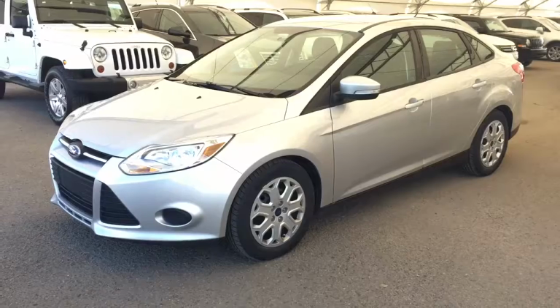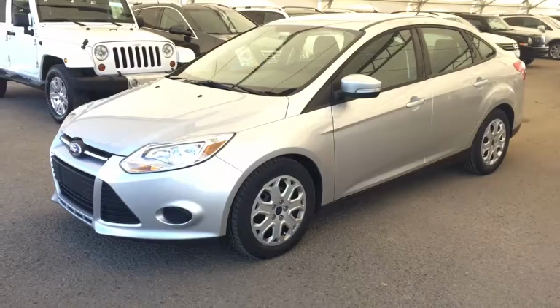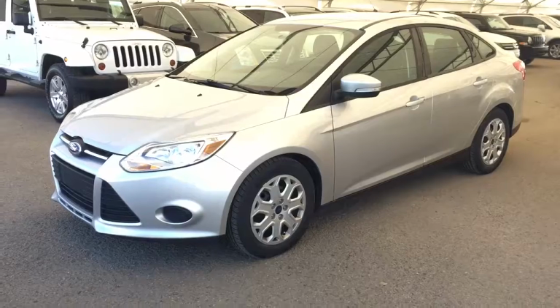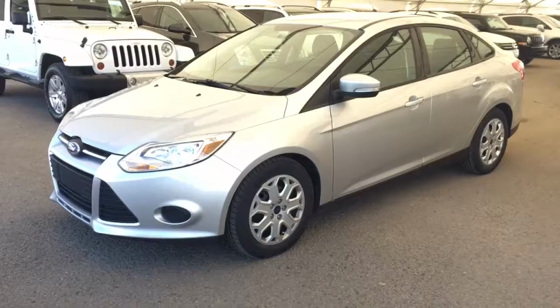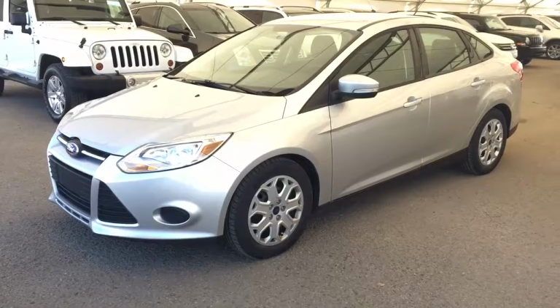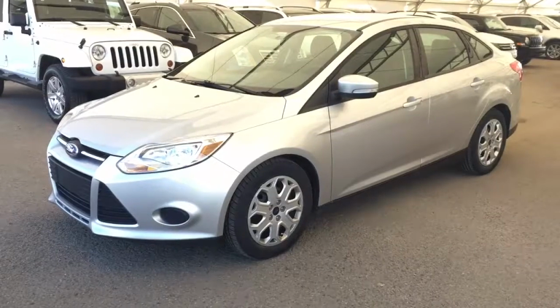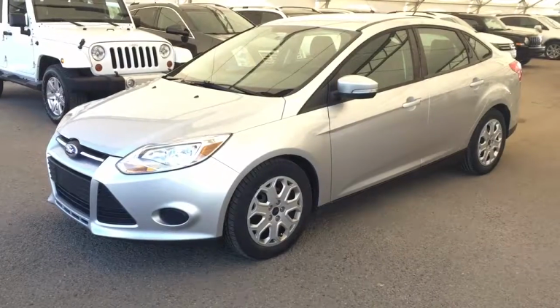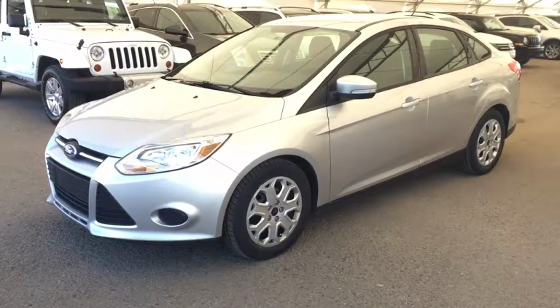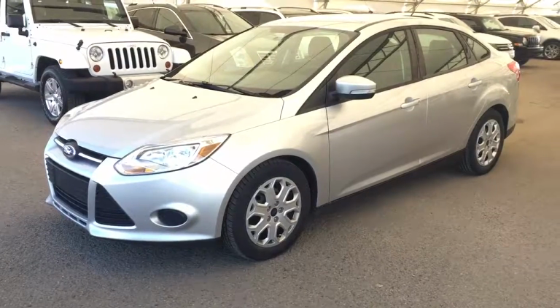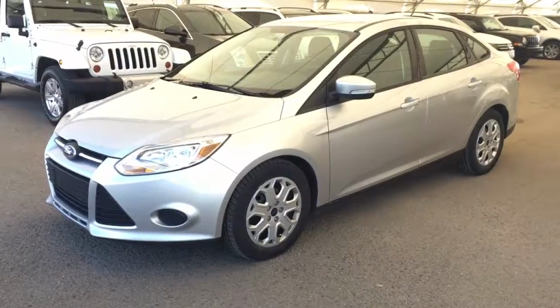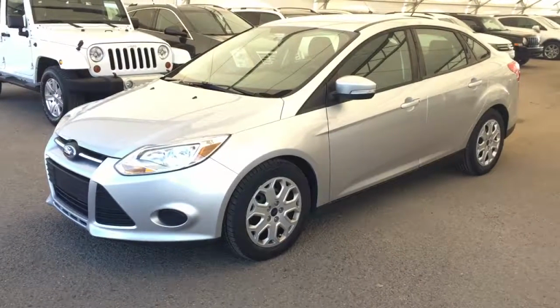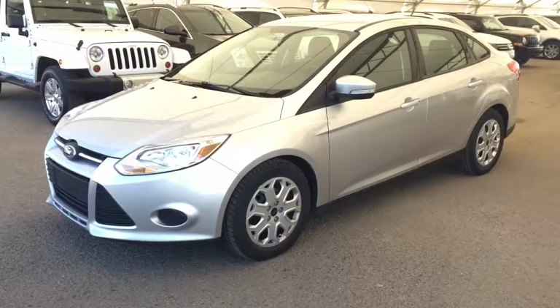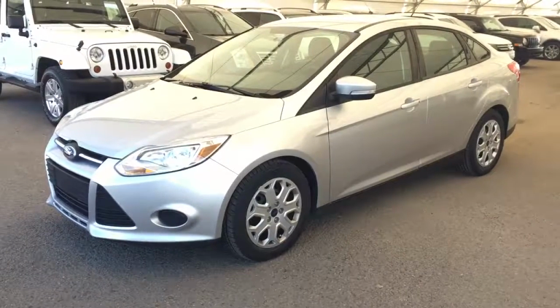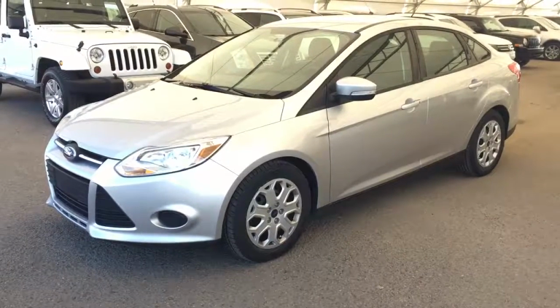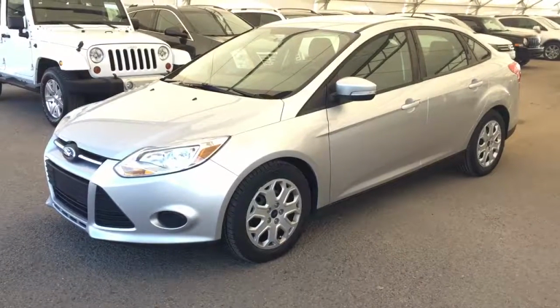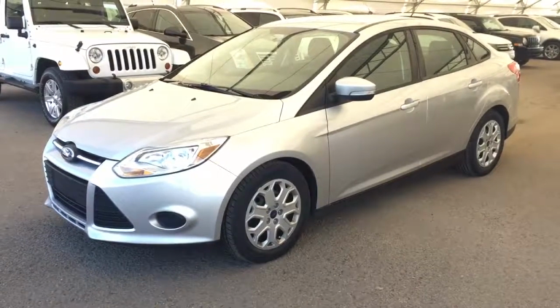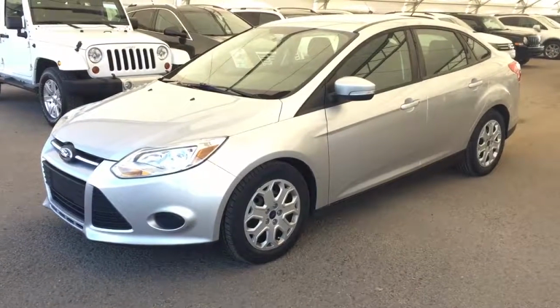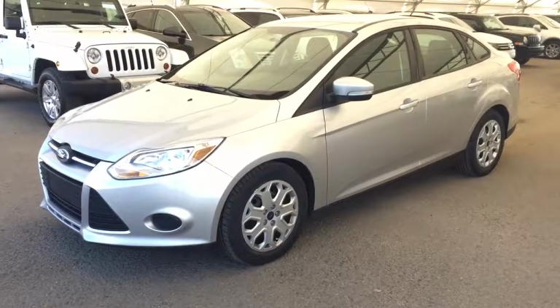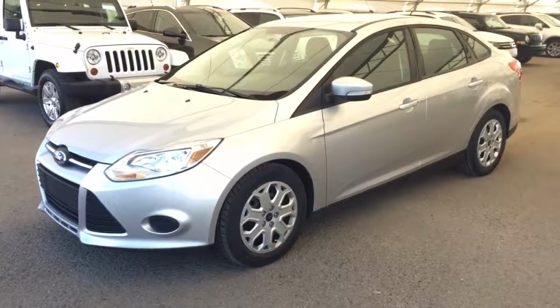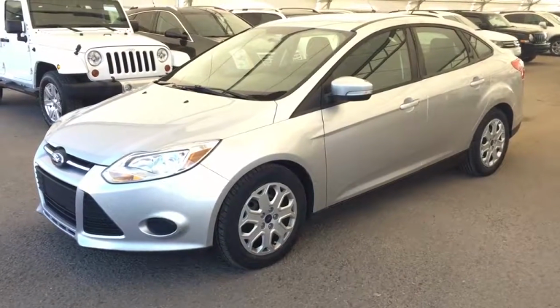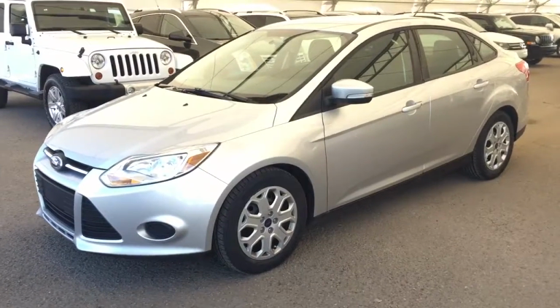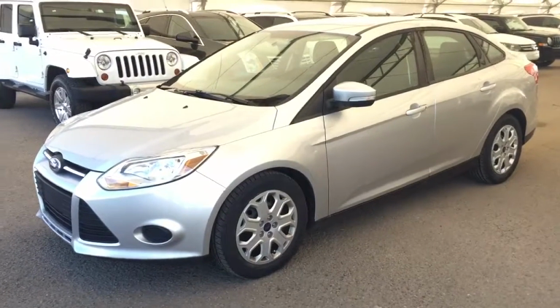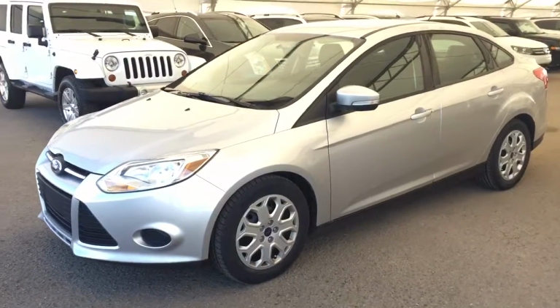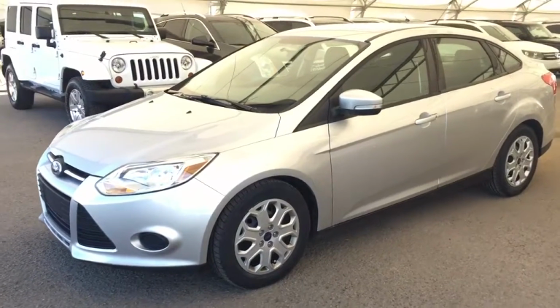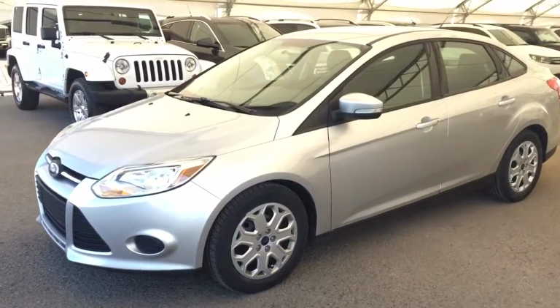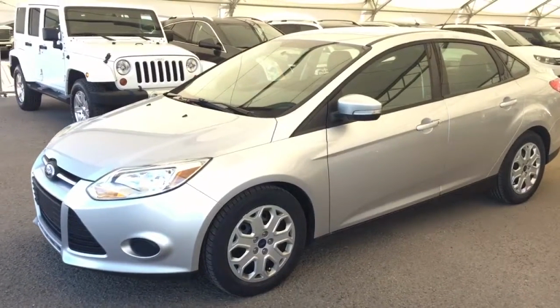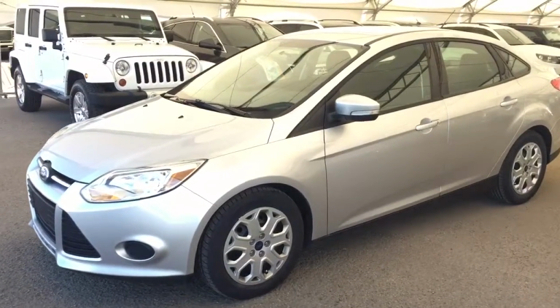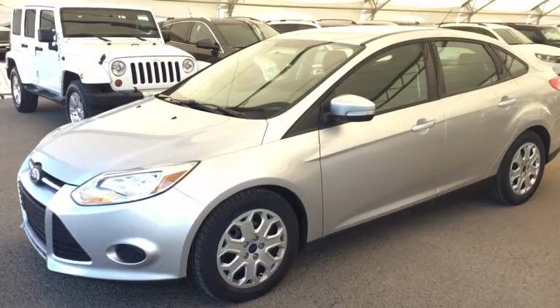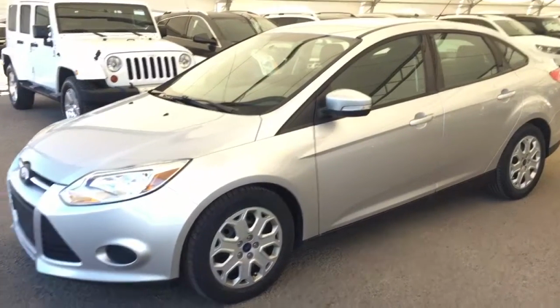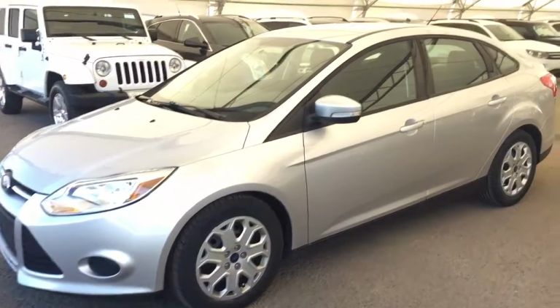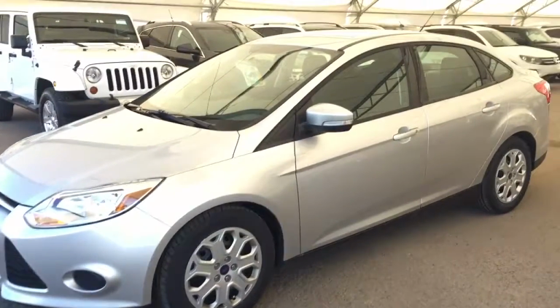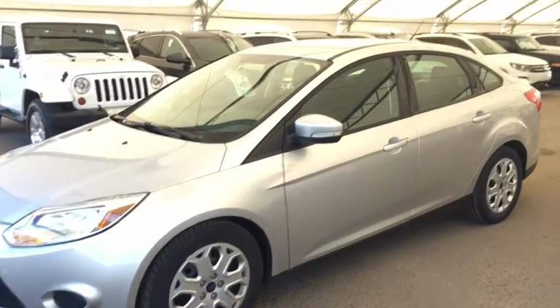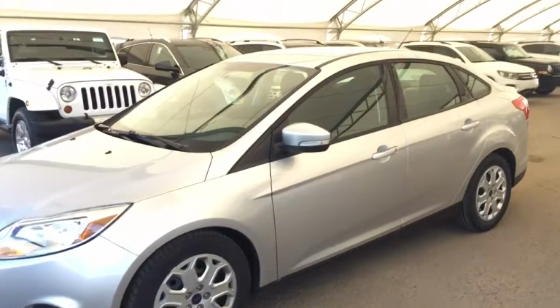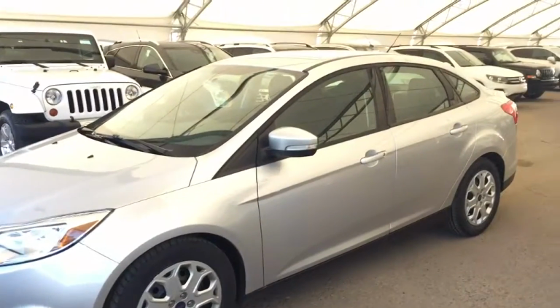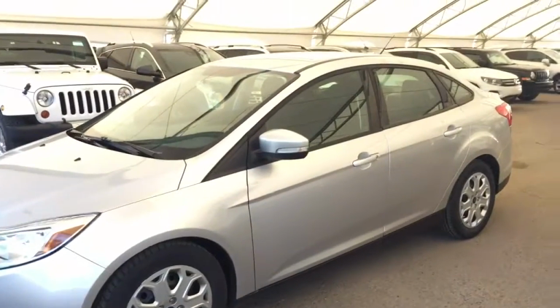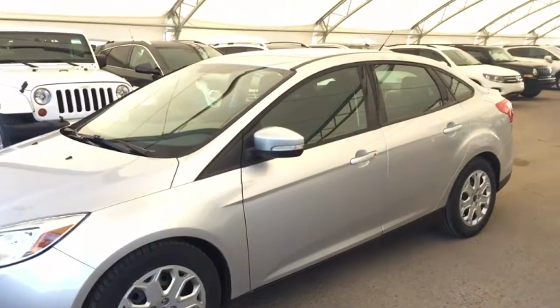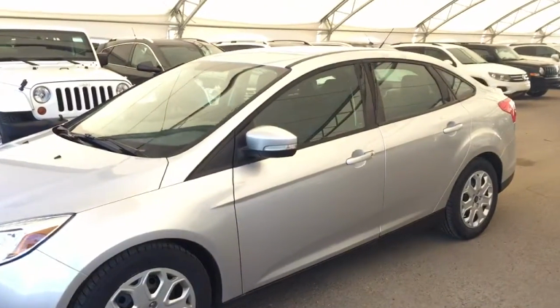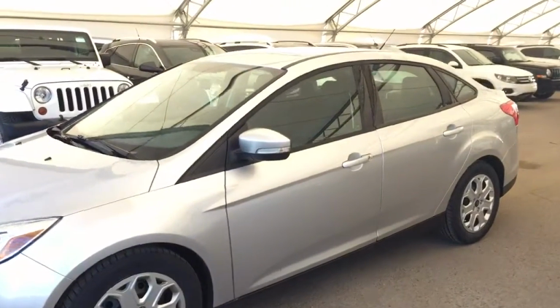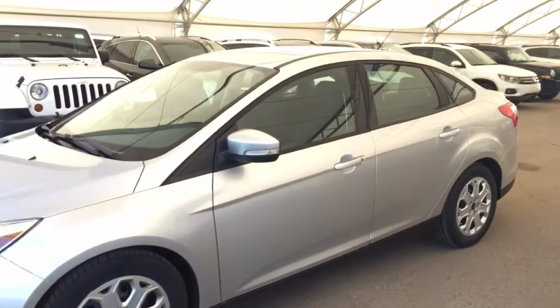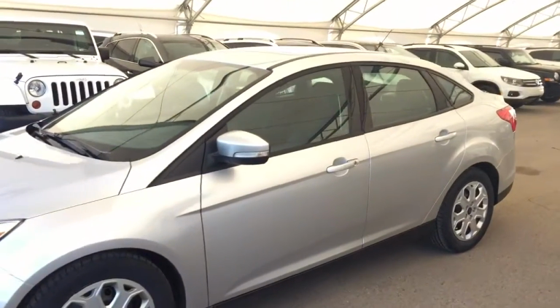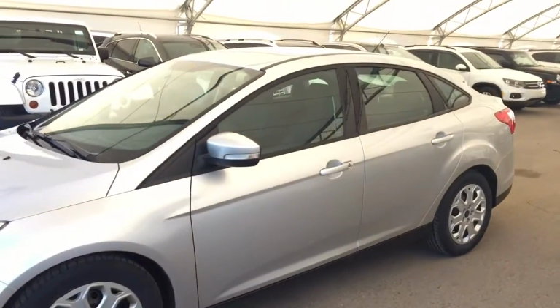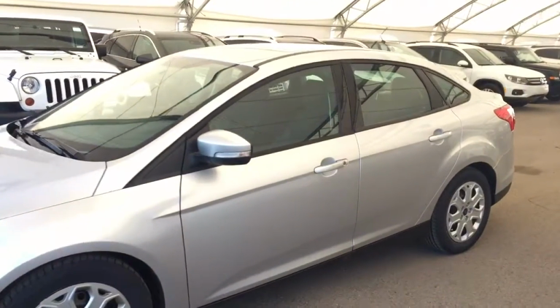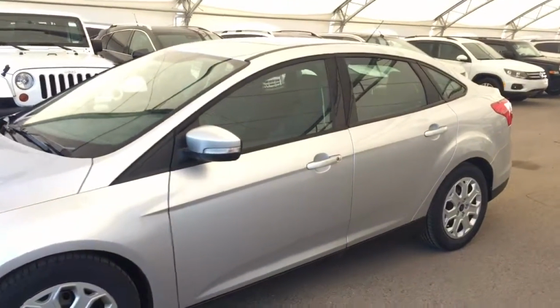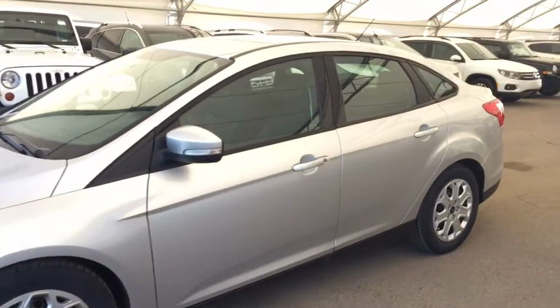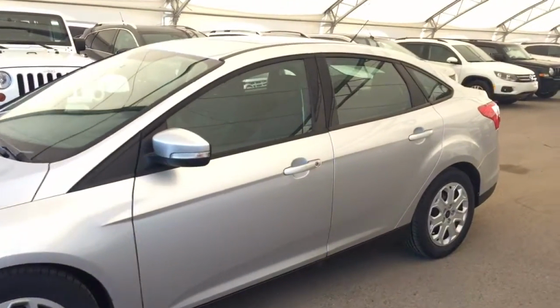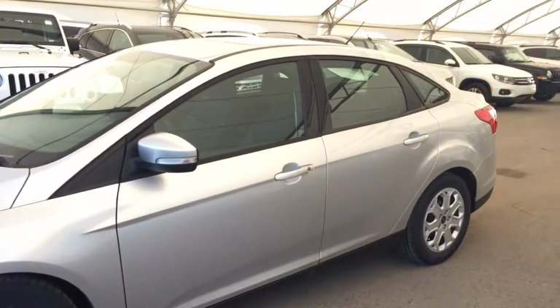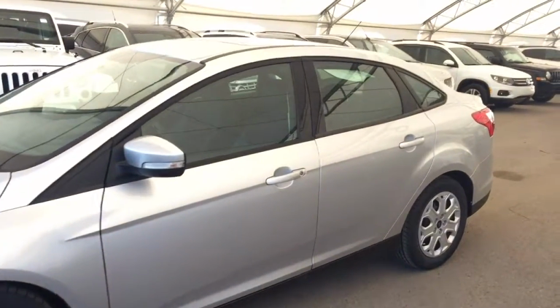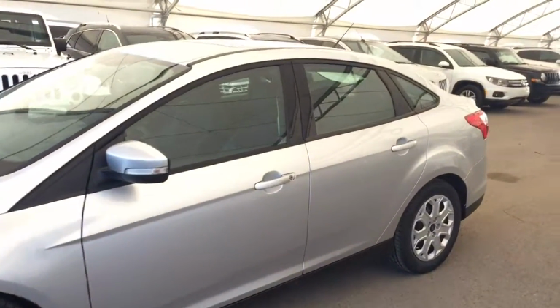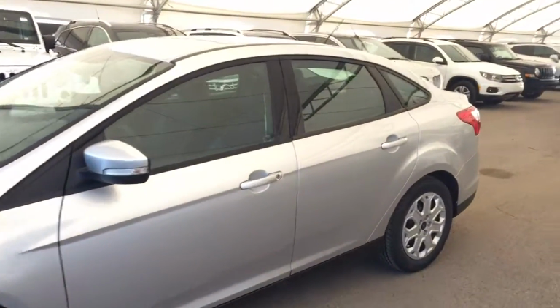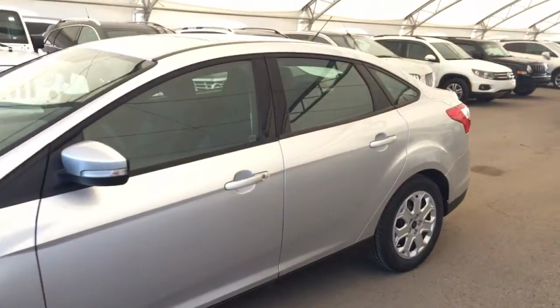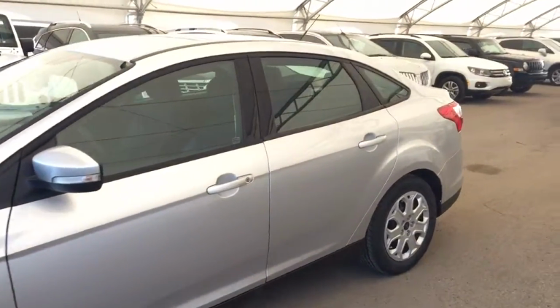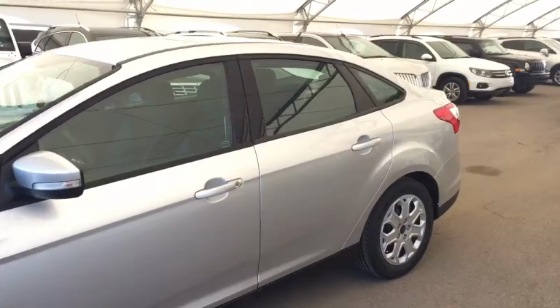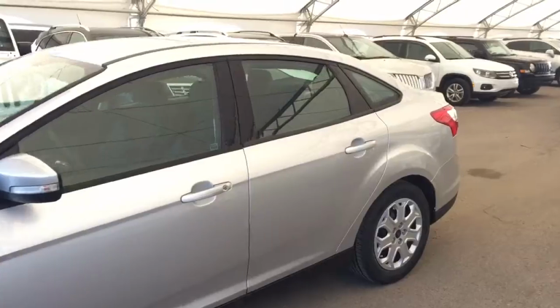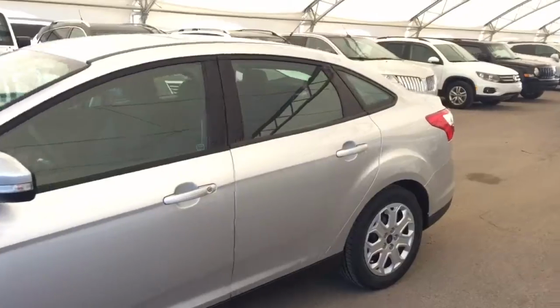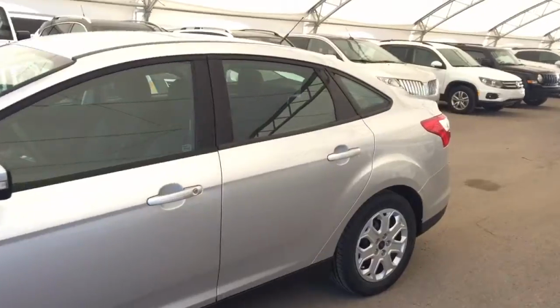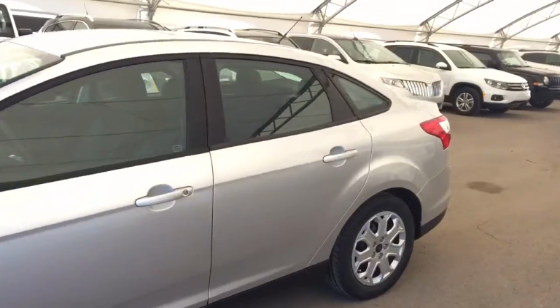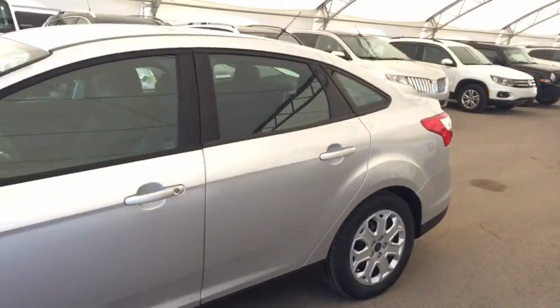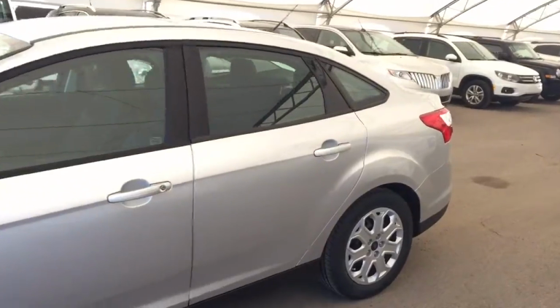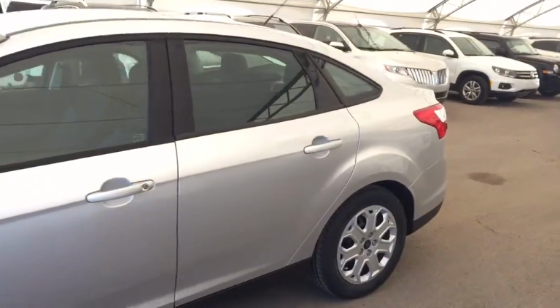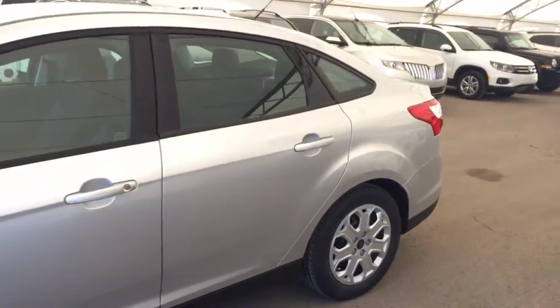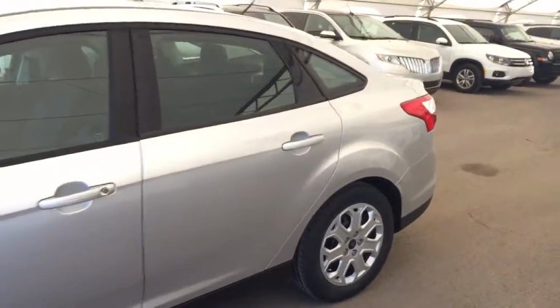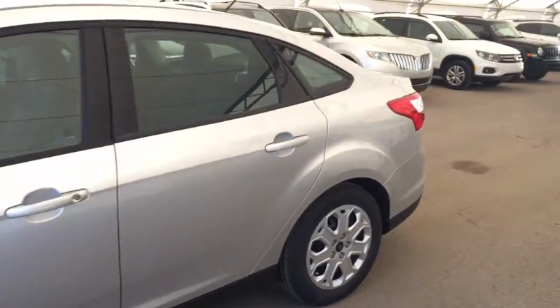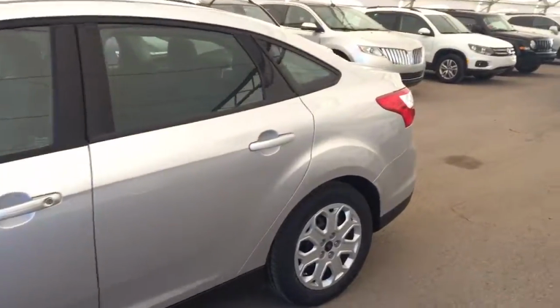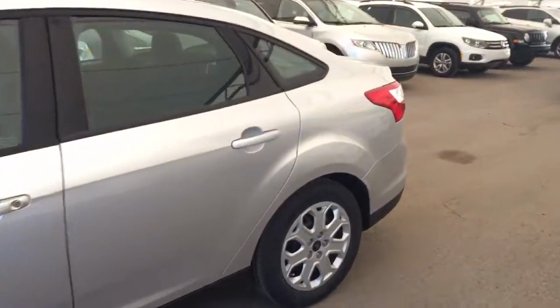Welcome to Davis Chevrolet. This is a pre-owned 2013 Ford Focus in the color silver.